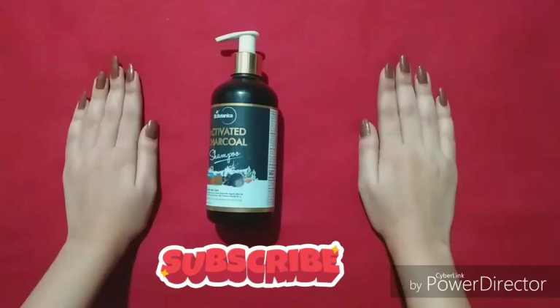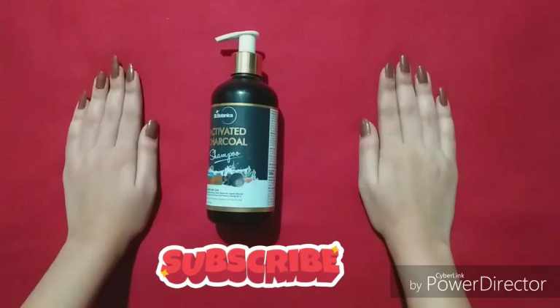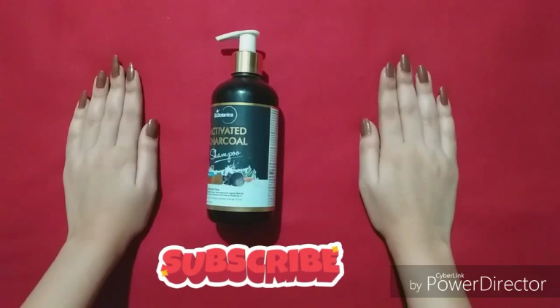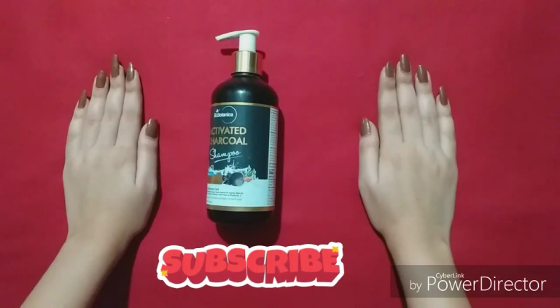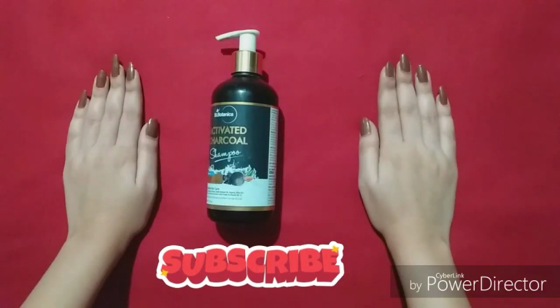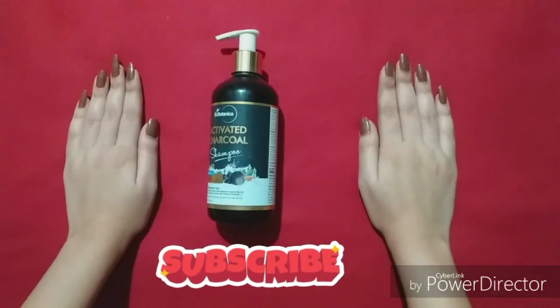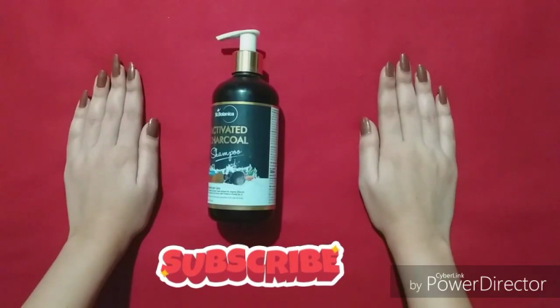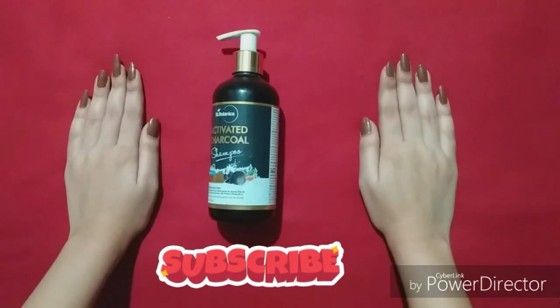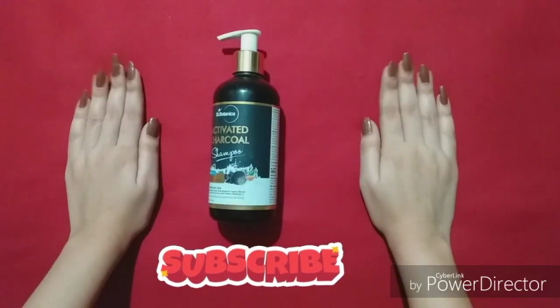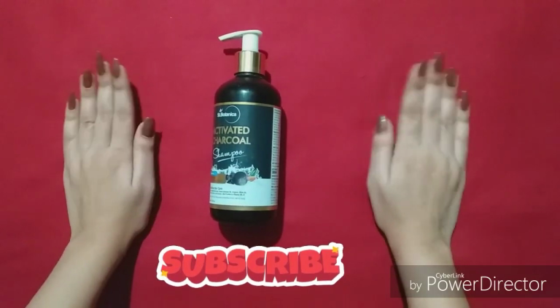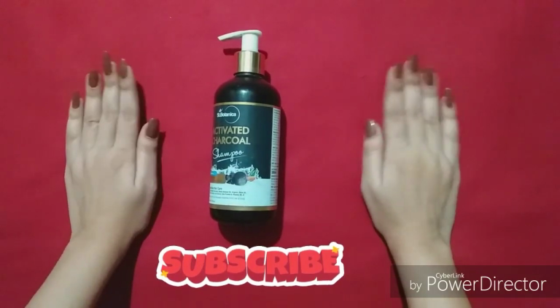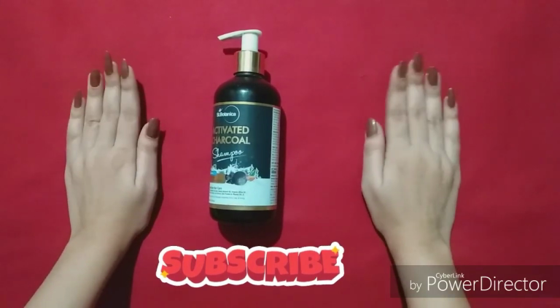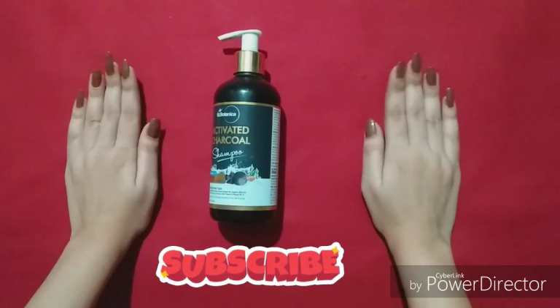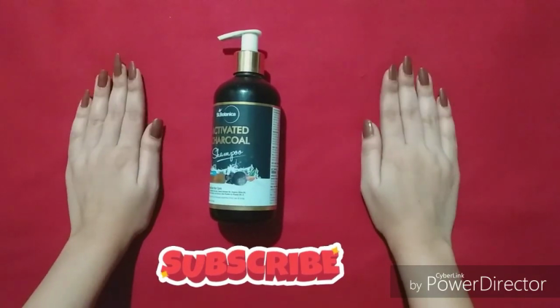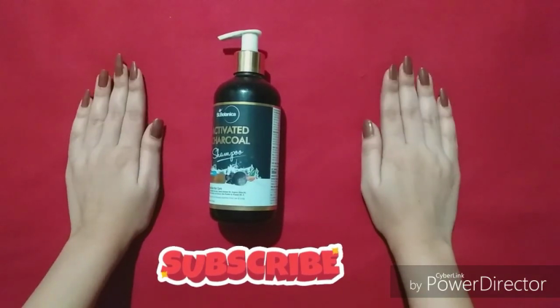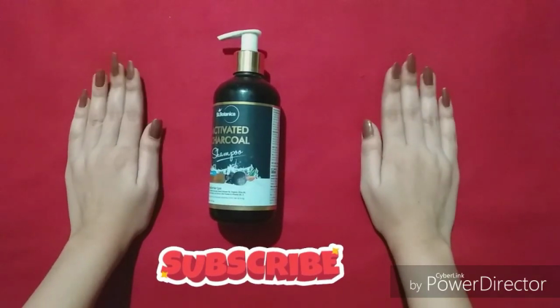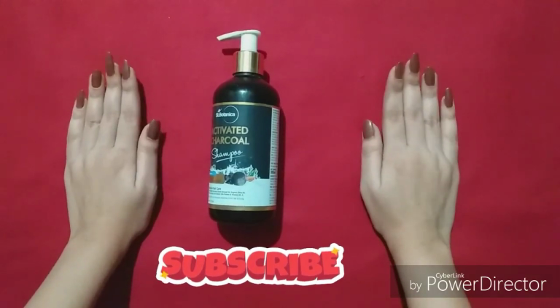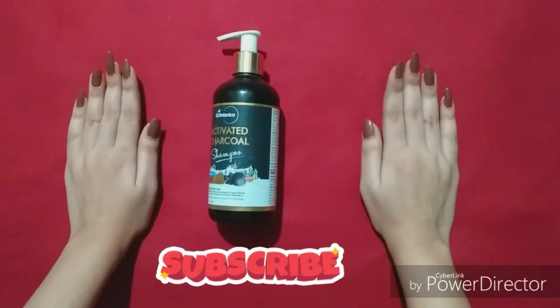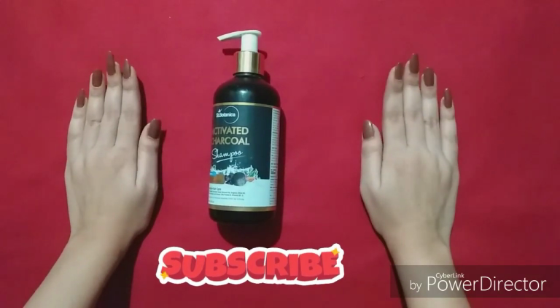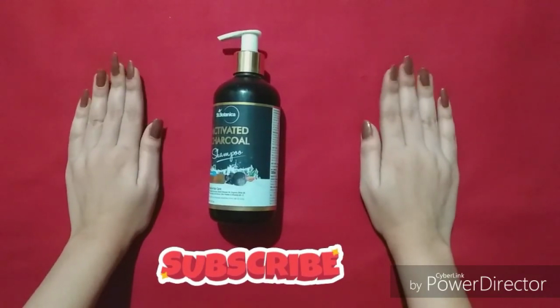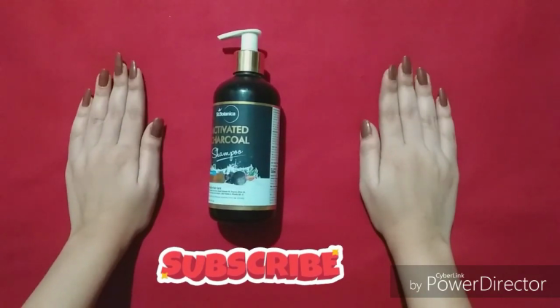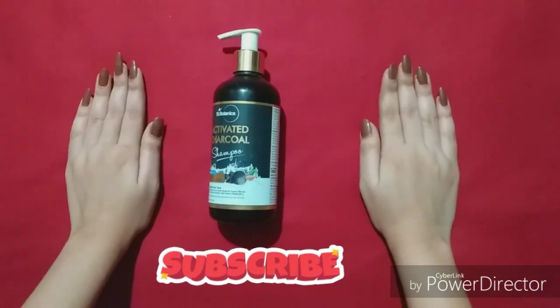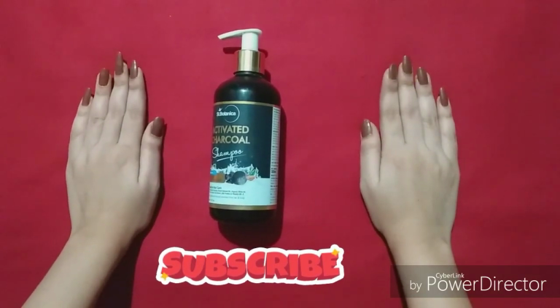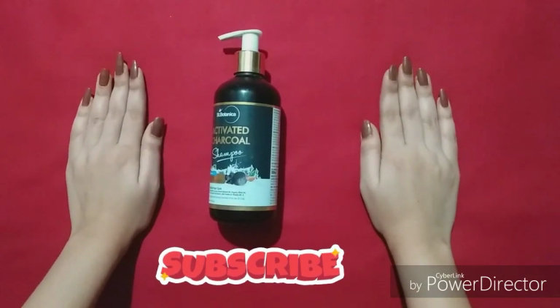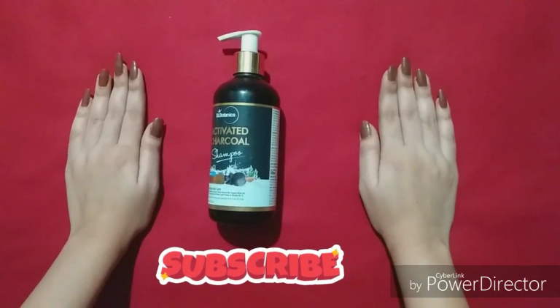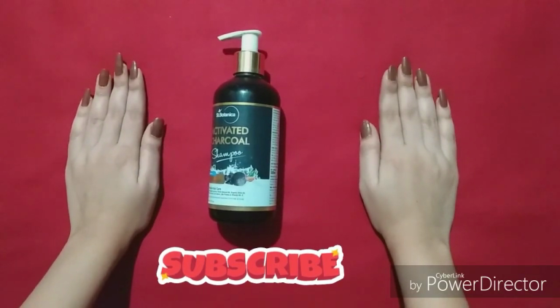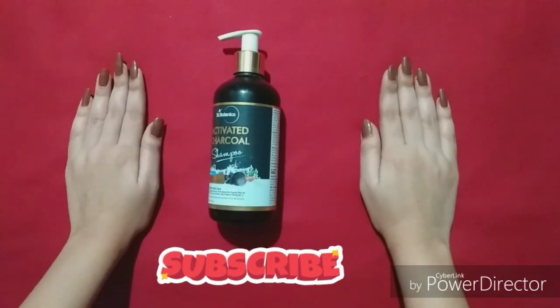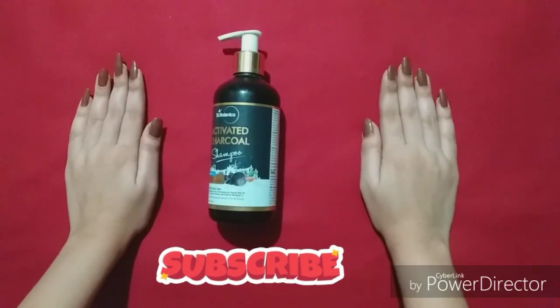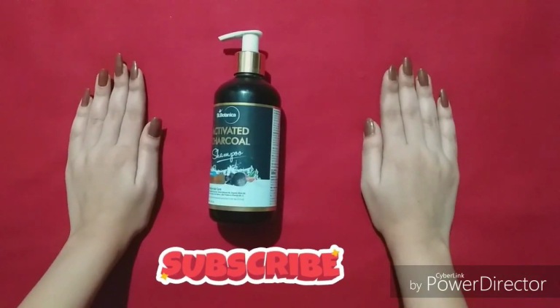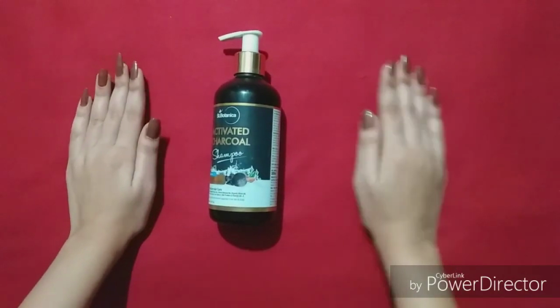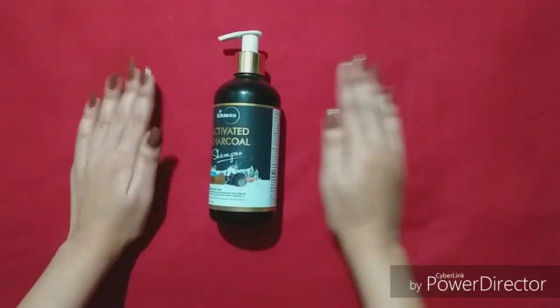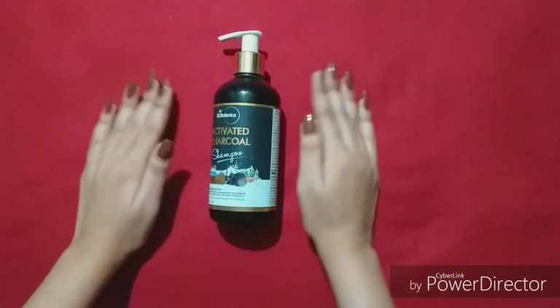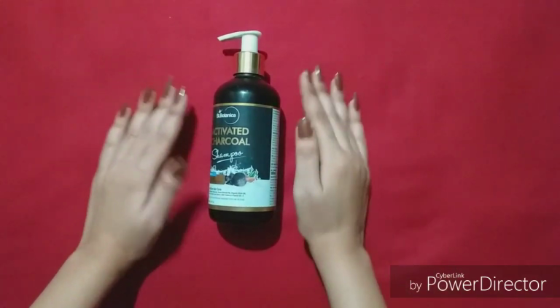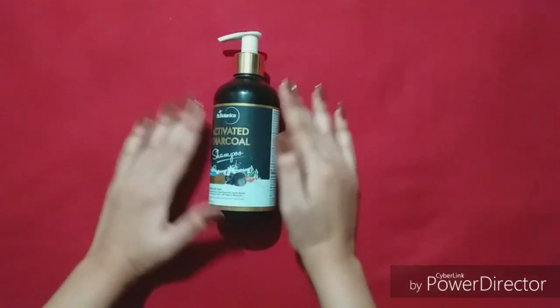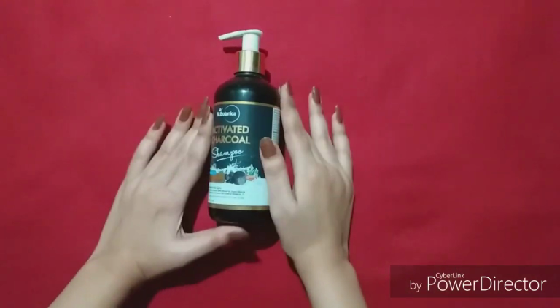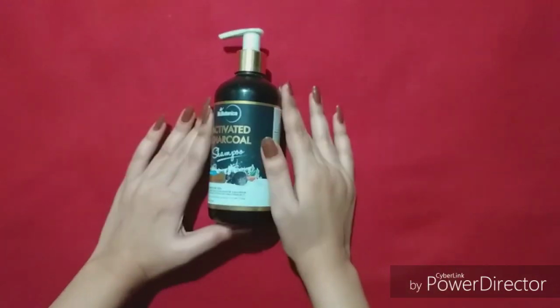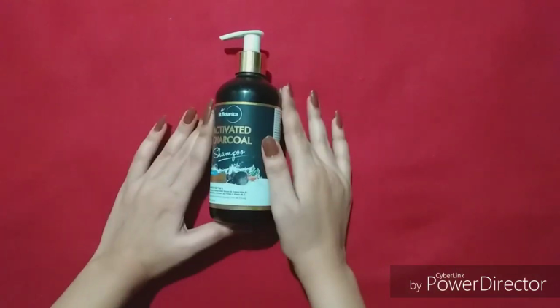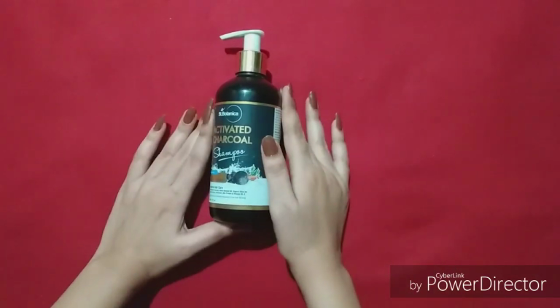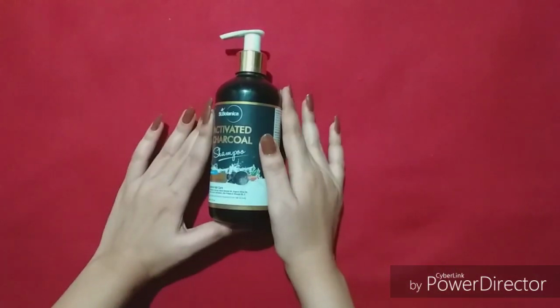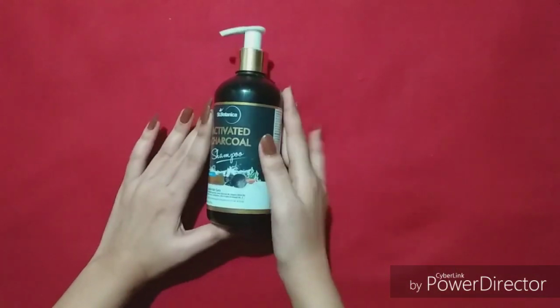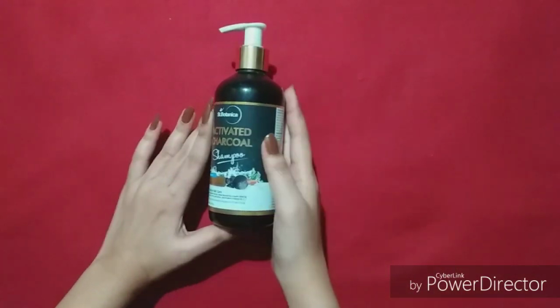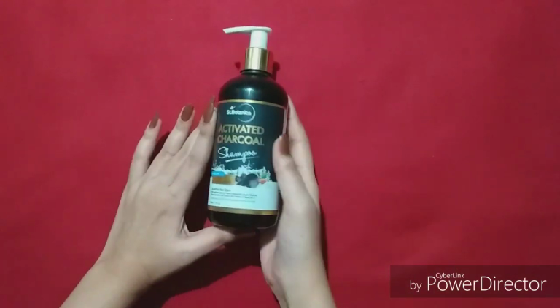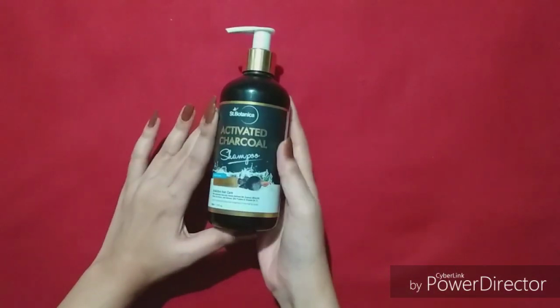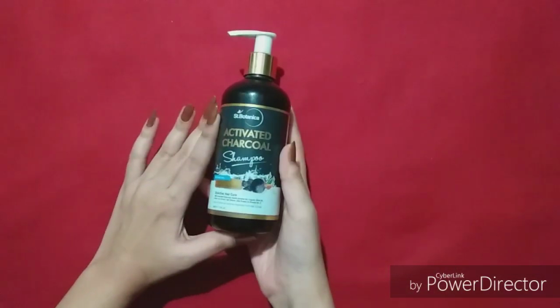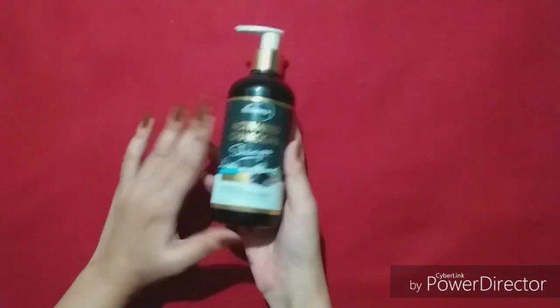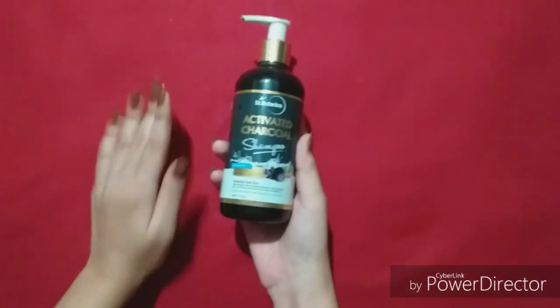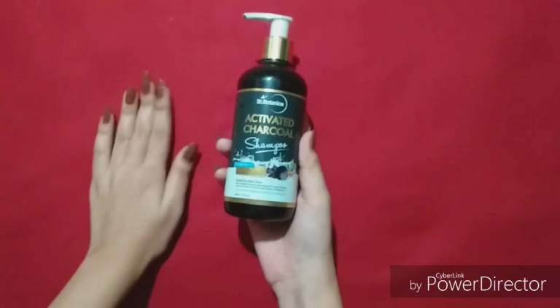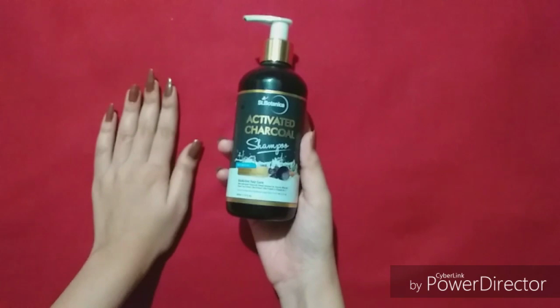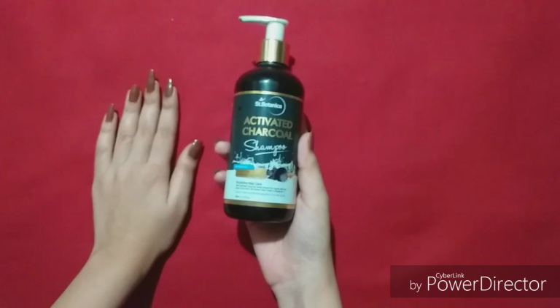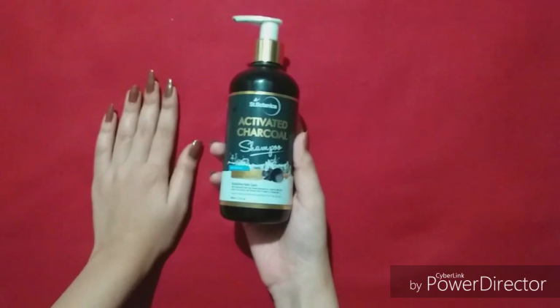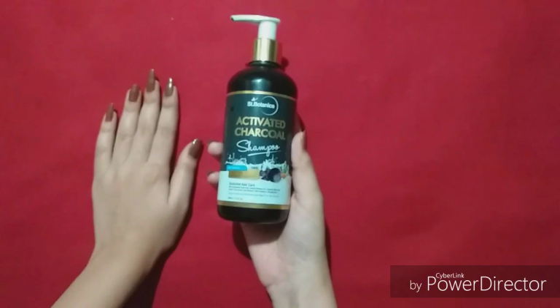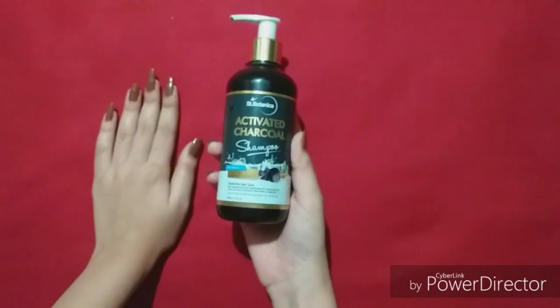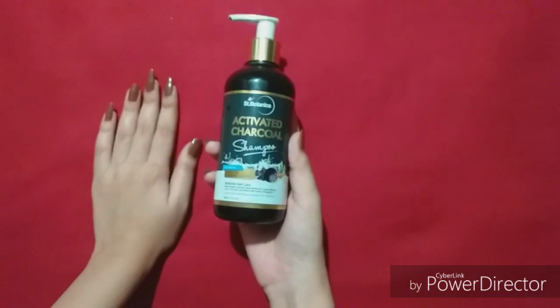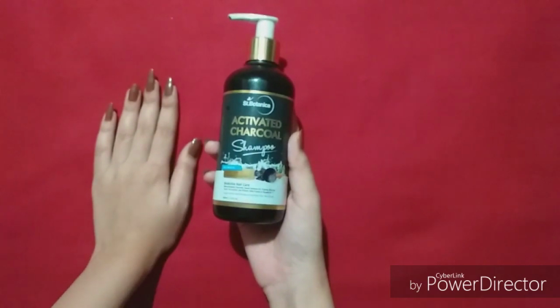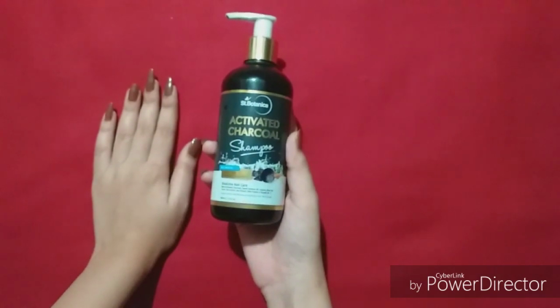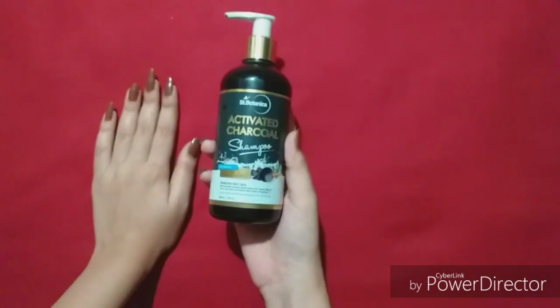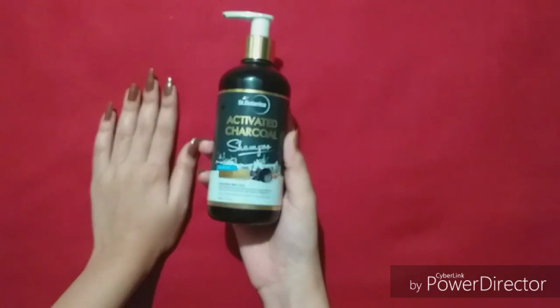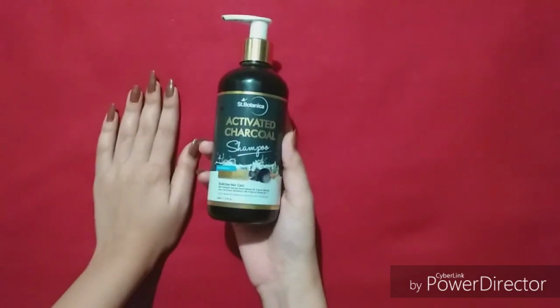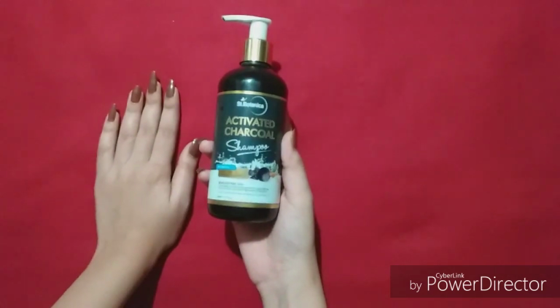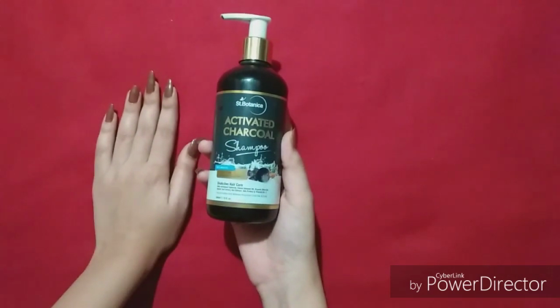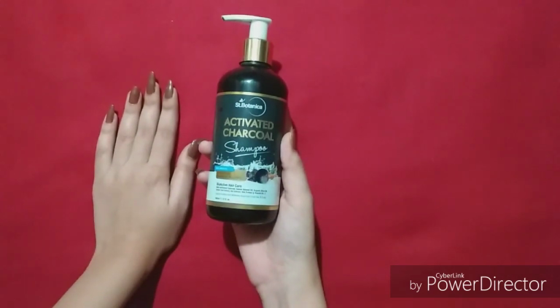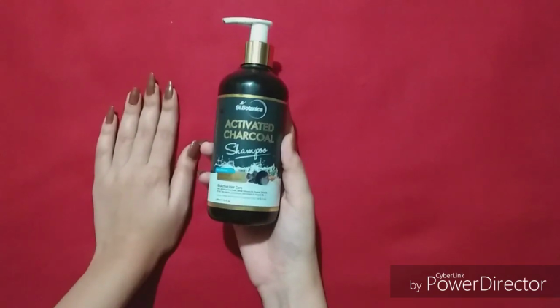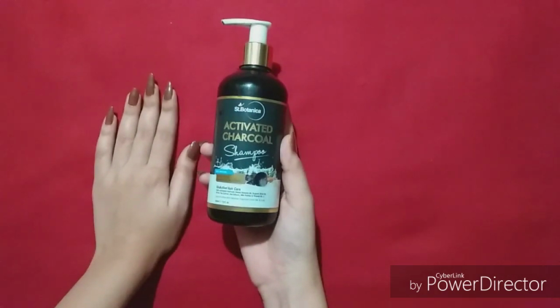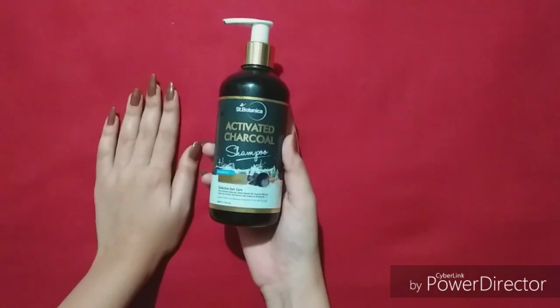Hey everyone, welcome back to my channel. Today I am going to share this Scent Botanica activated charcoal shampoo.